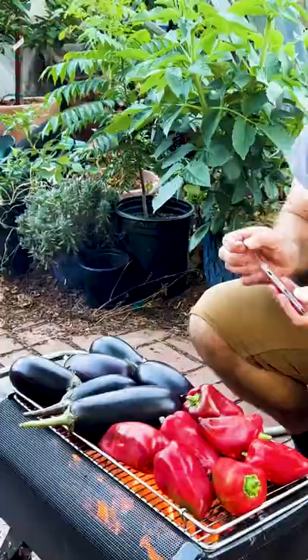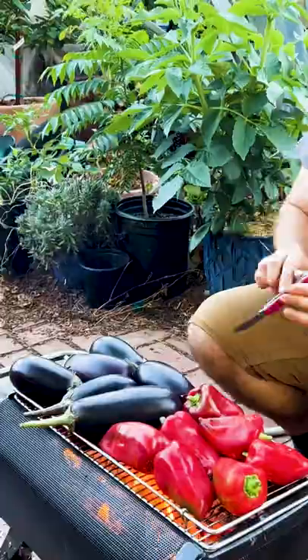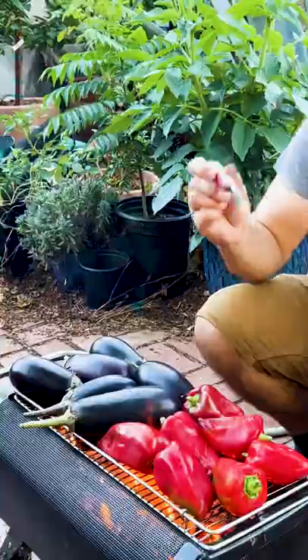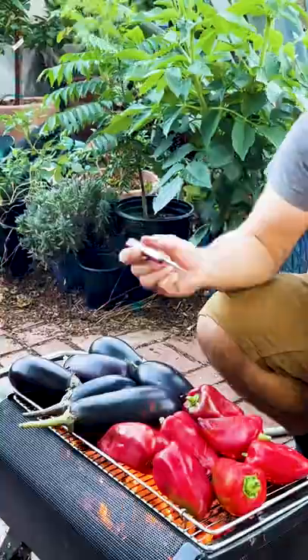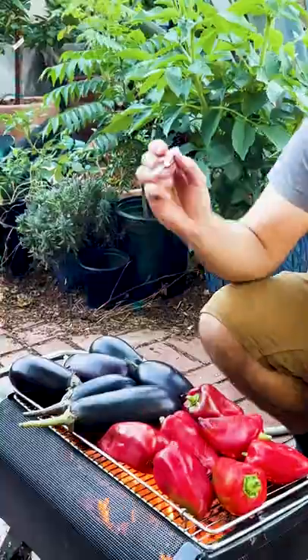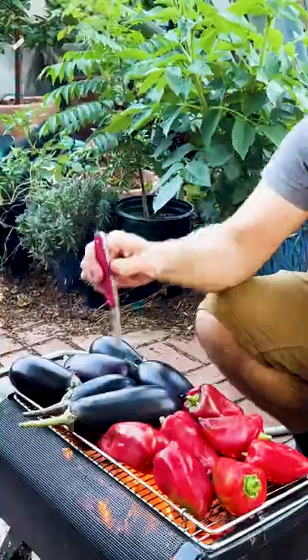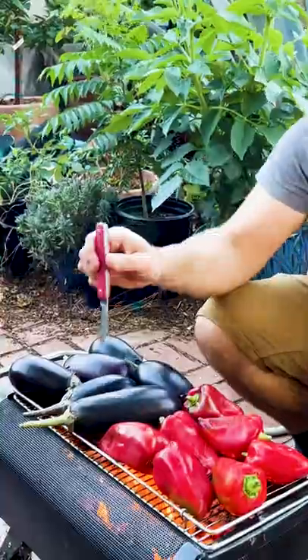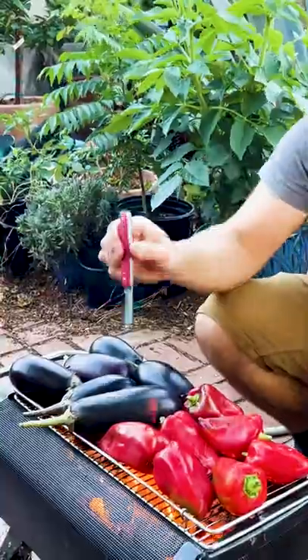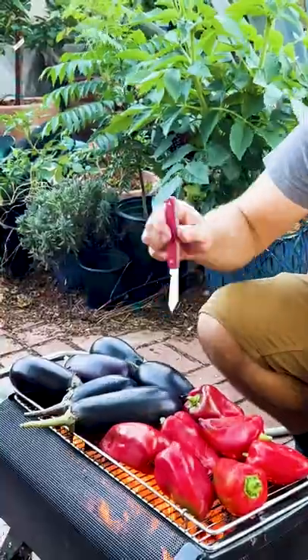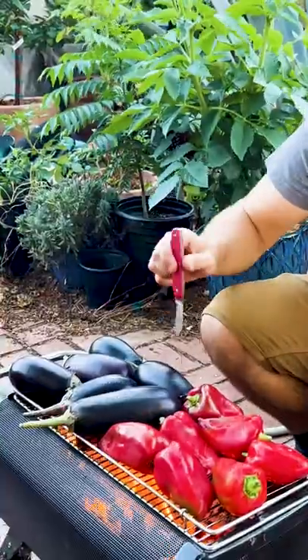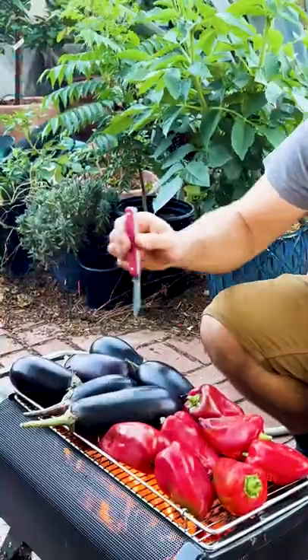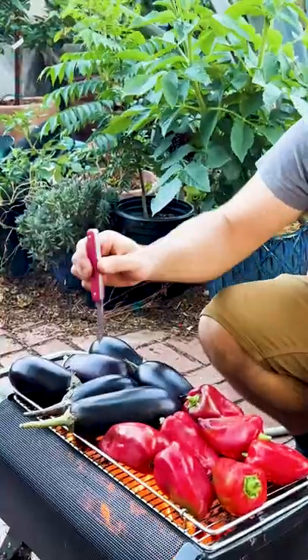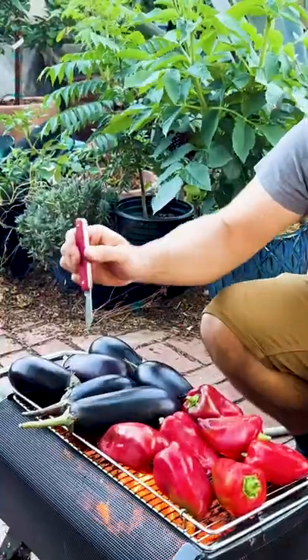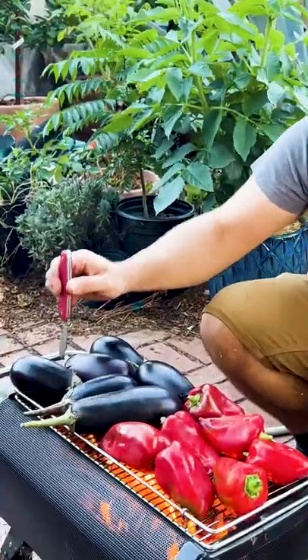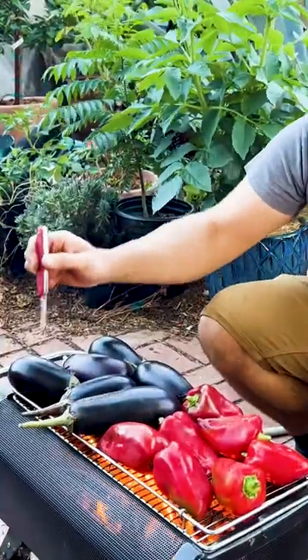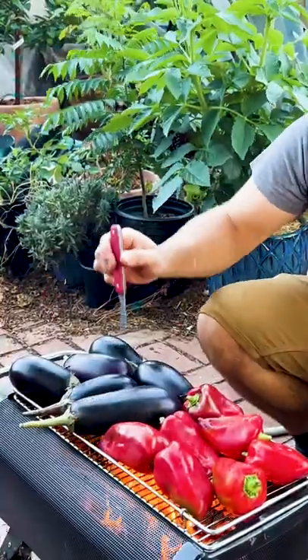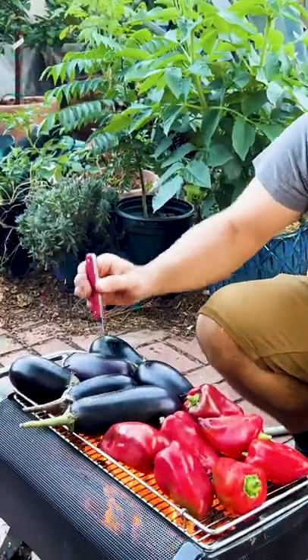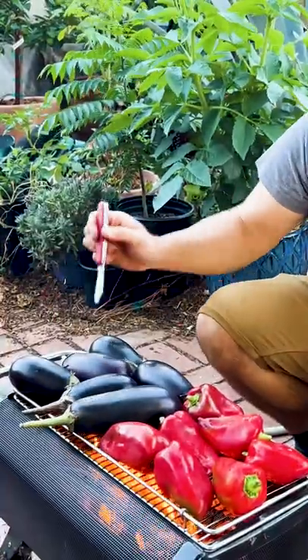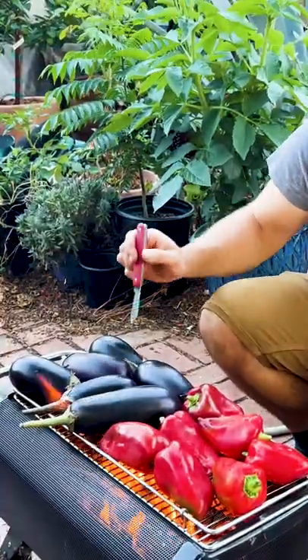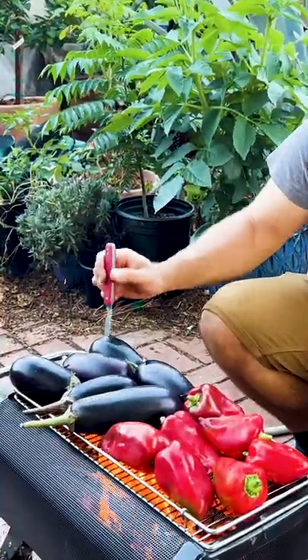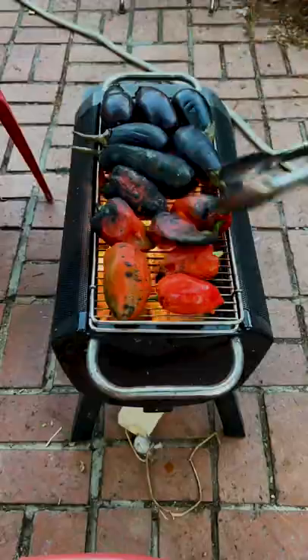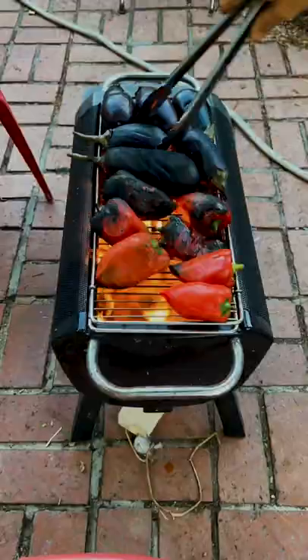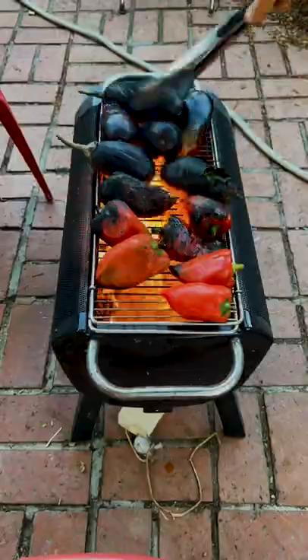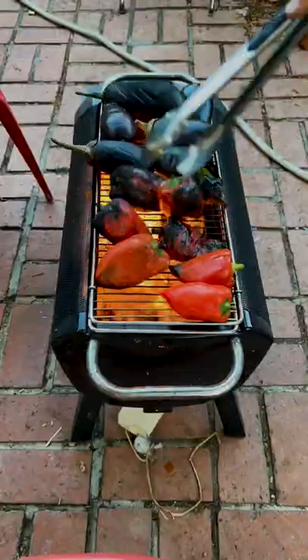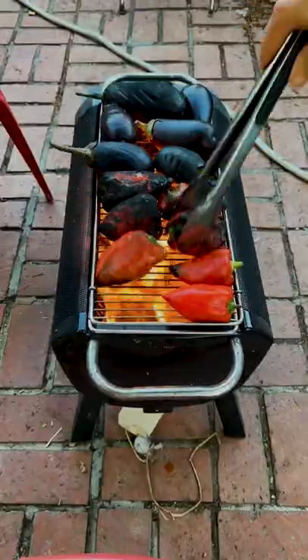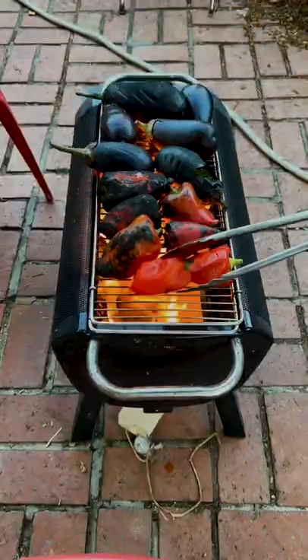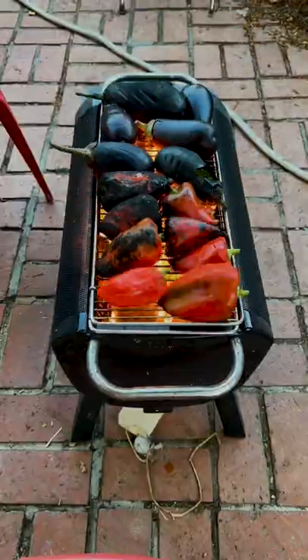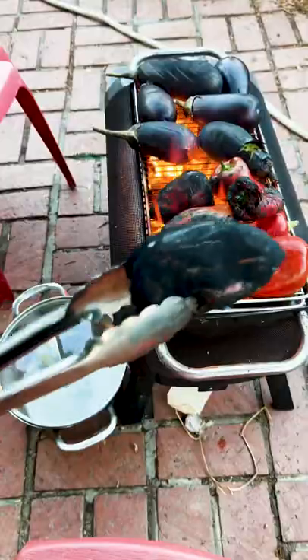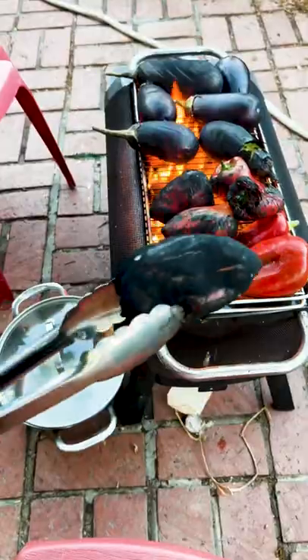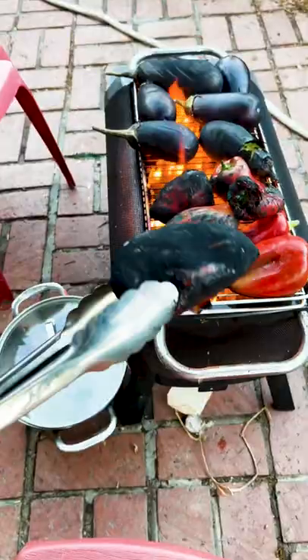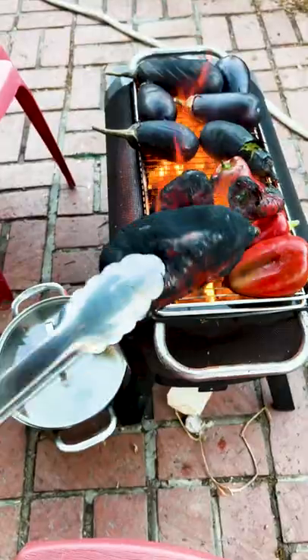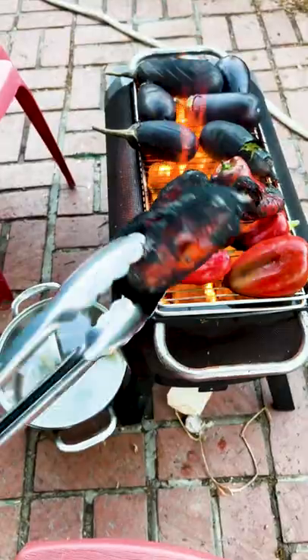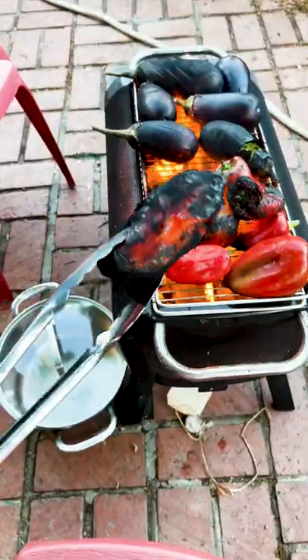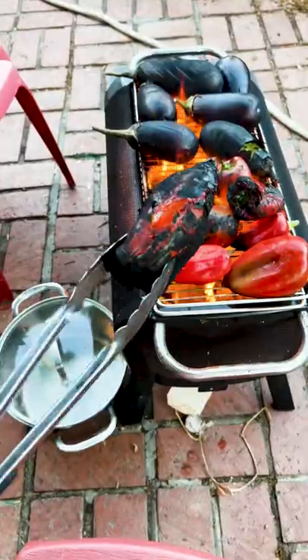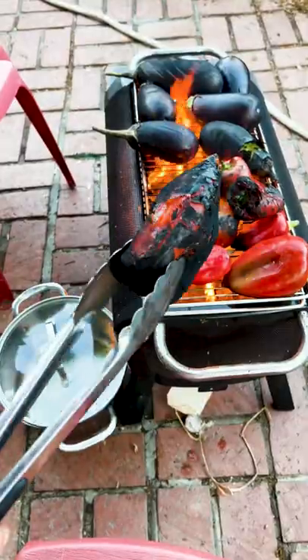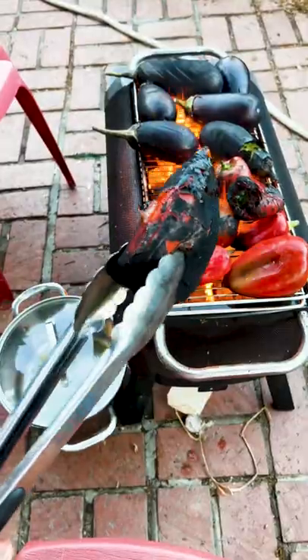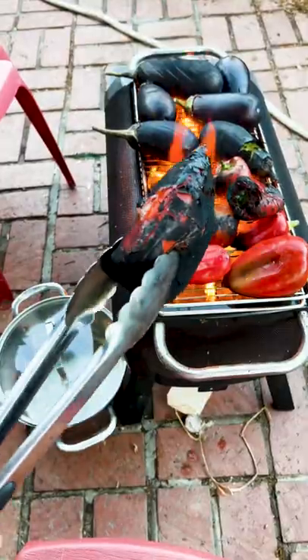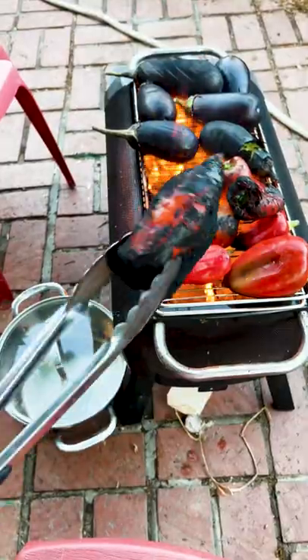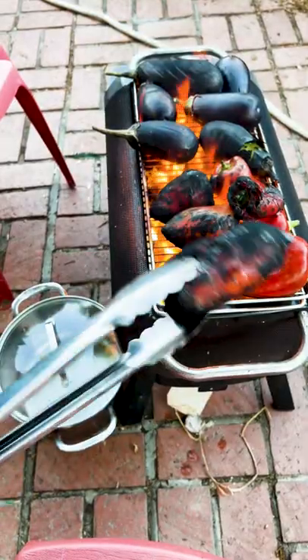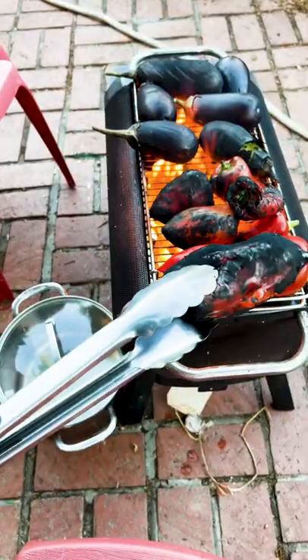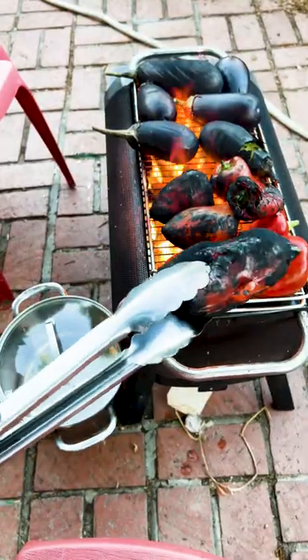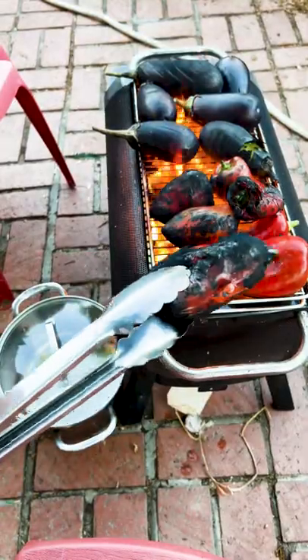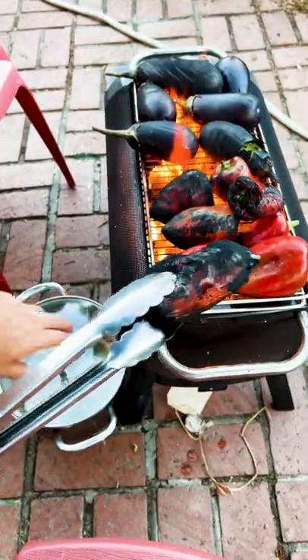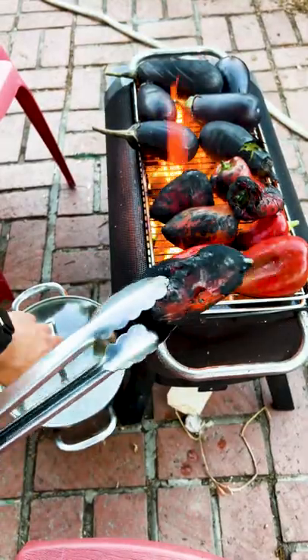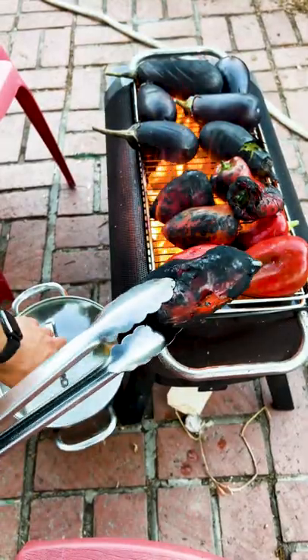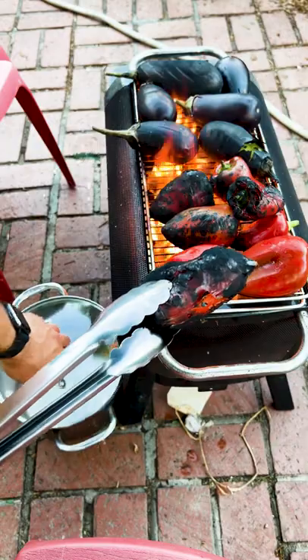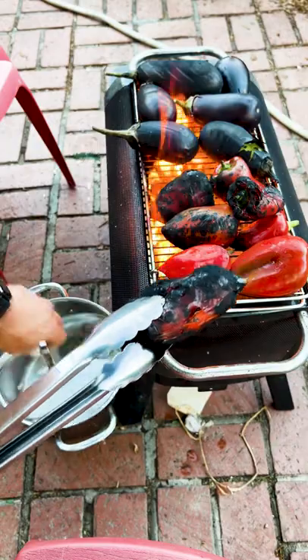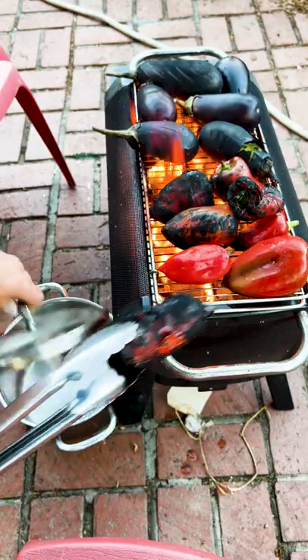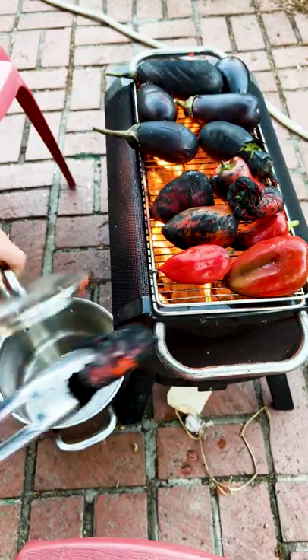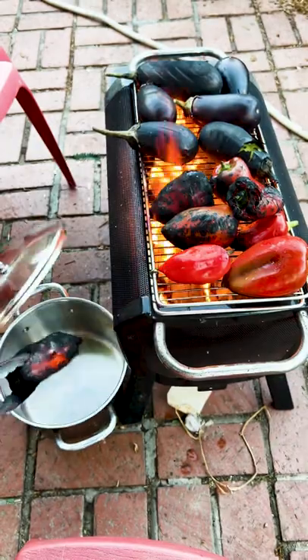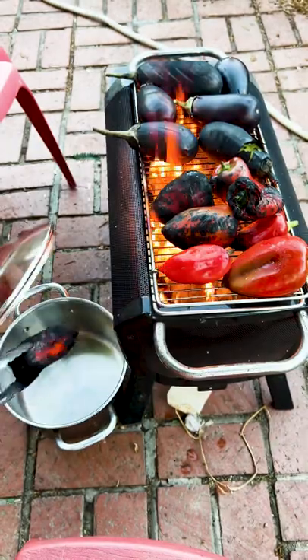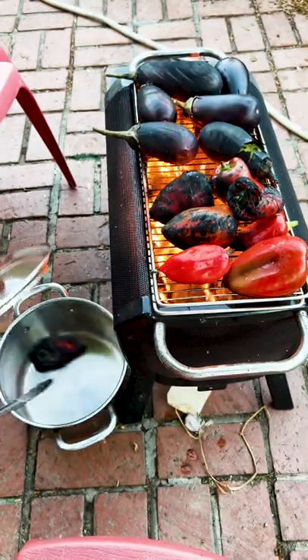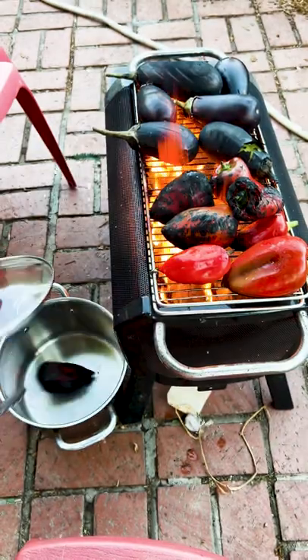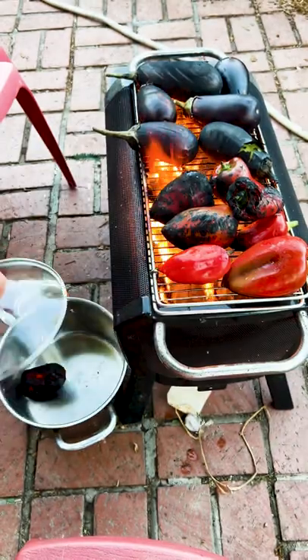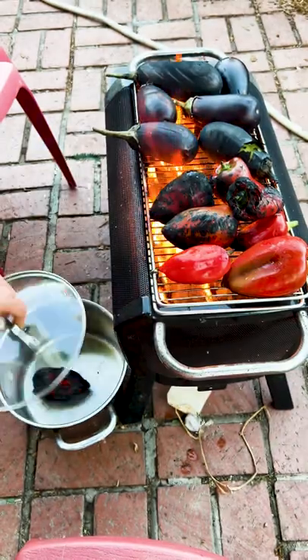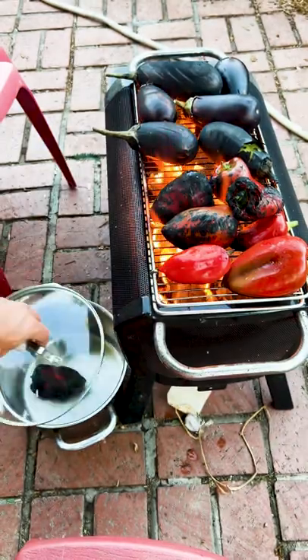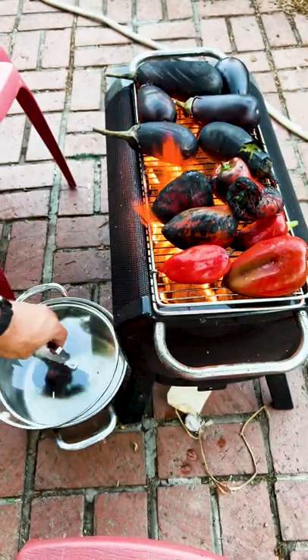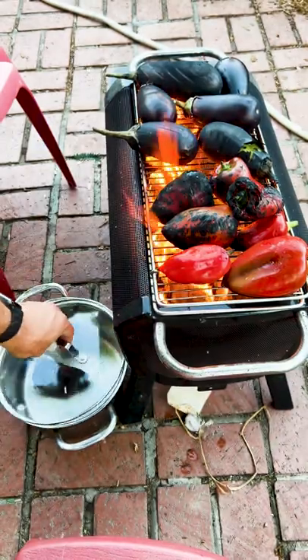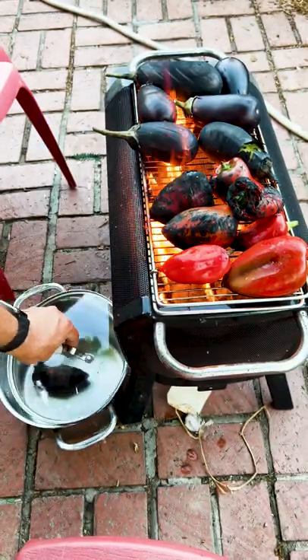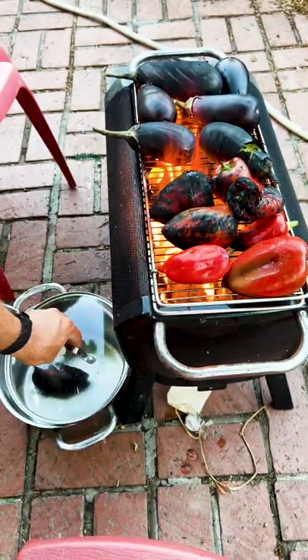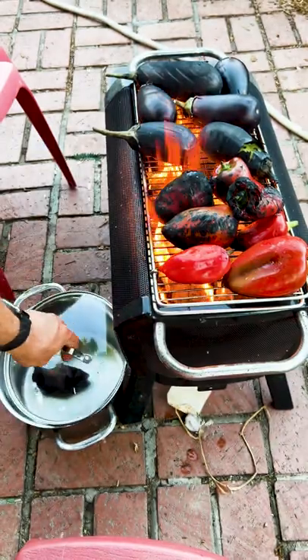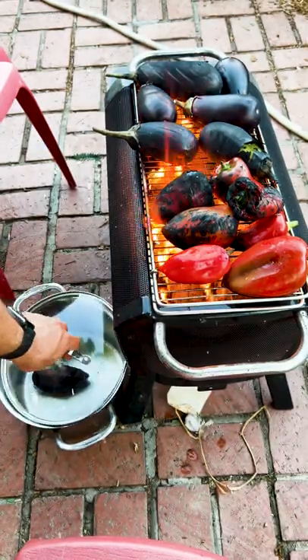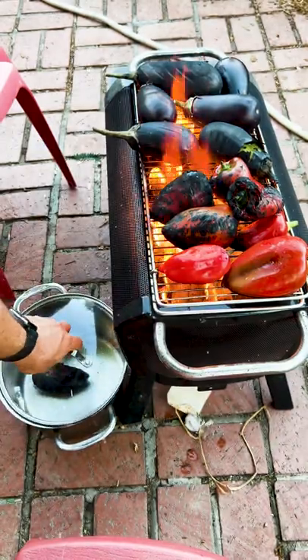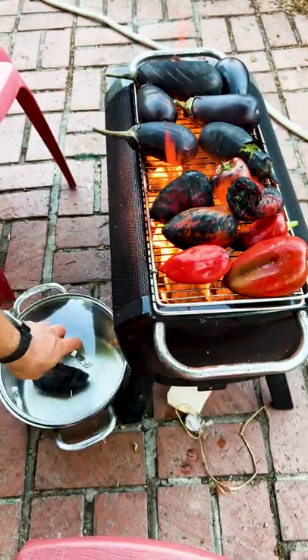It's always a good idea to poke some holes in your eggplant so it doesn't explode right in your face. This is what it should look like — don't worry, that's just the skin that's all black. We're gonna throw it in a pot to steam it and make it easy to peel.